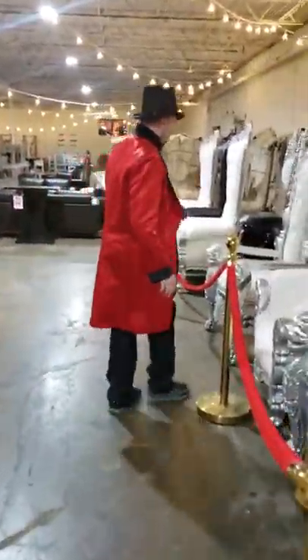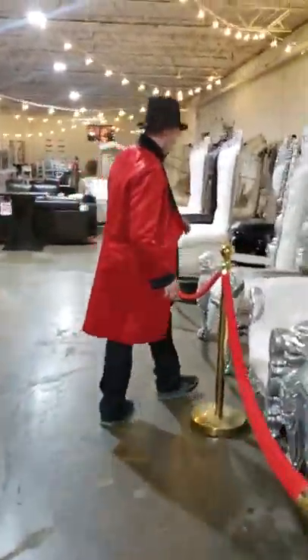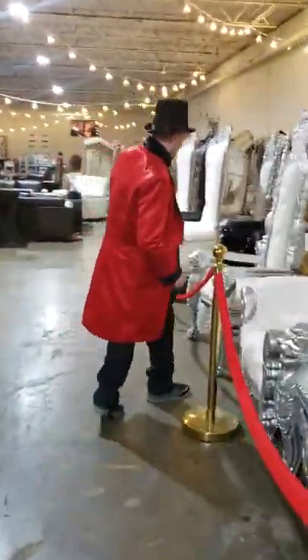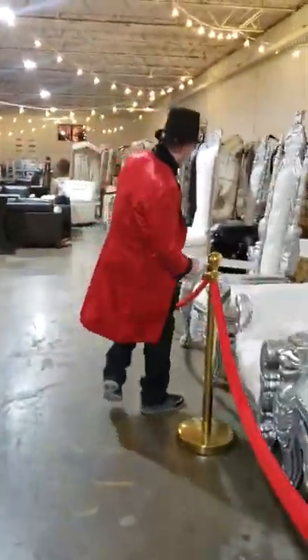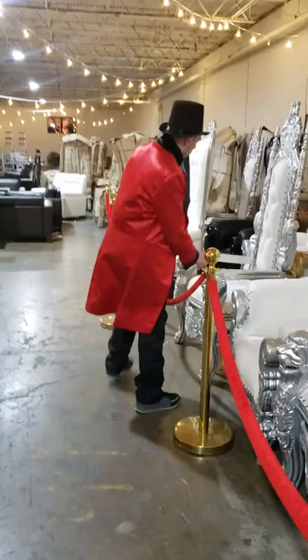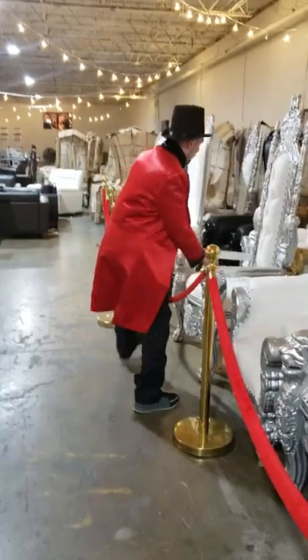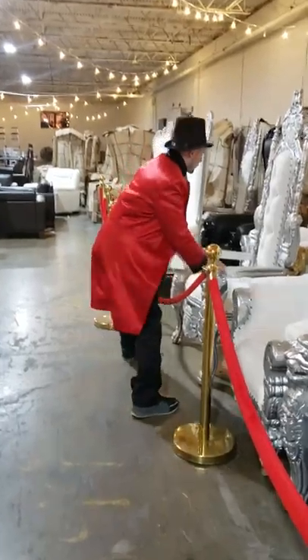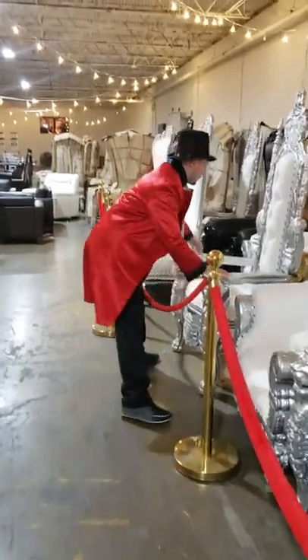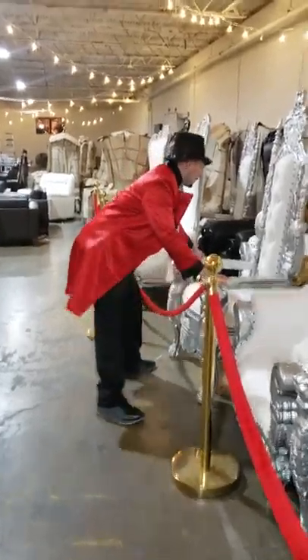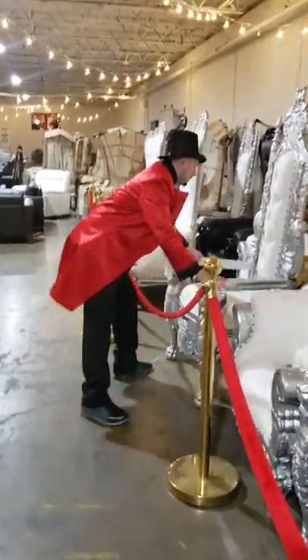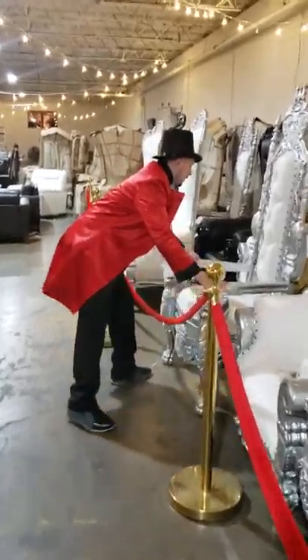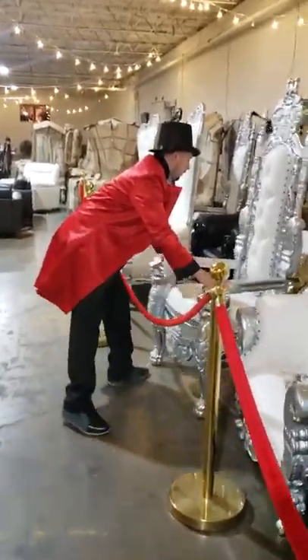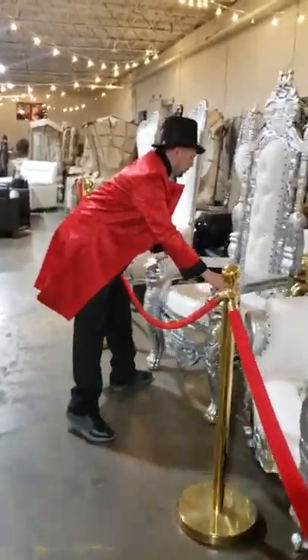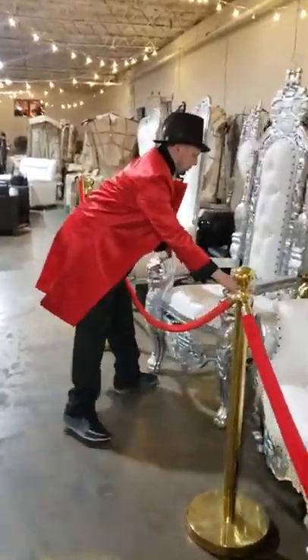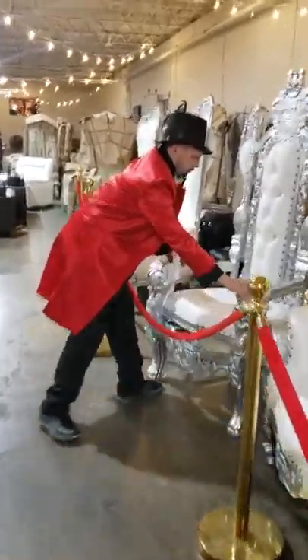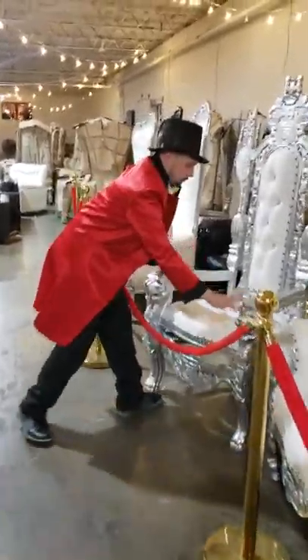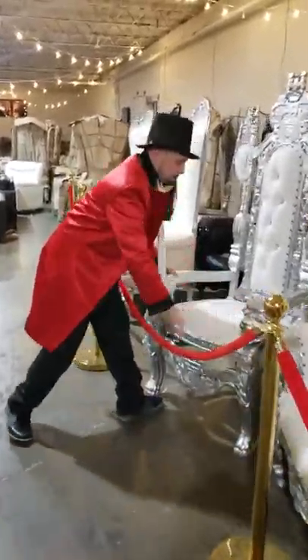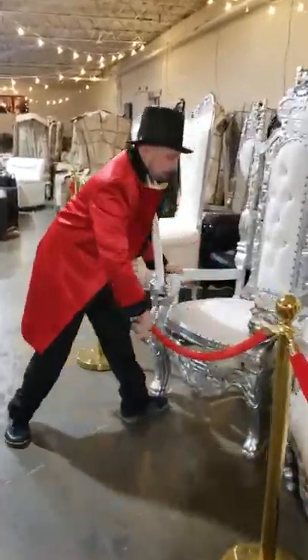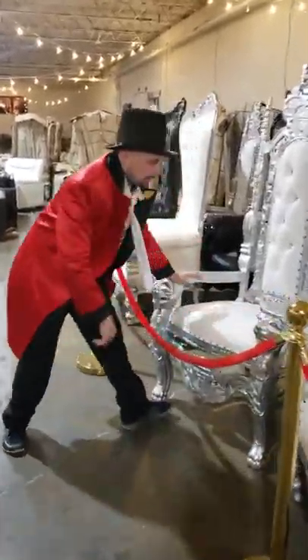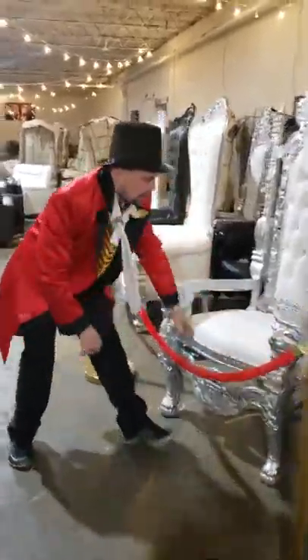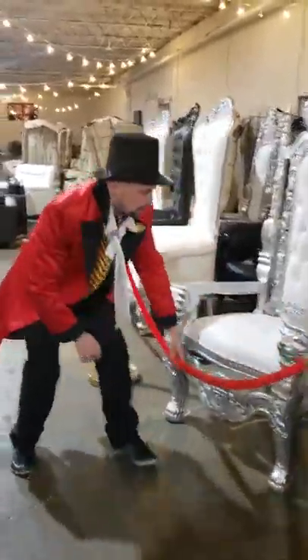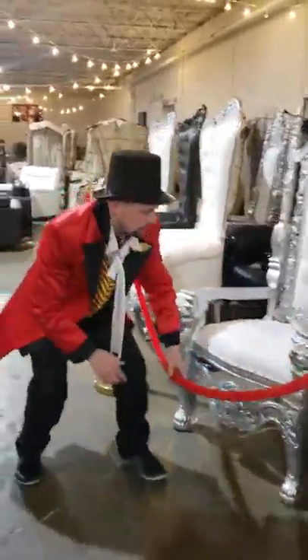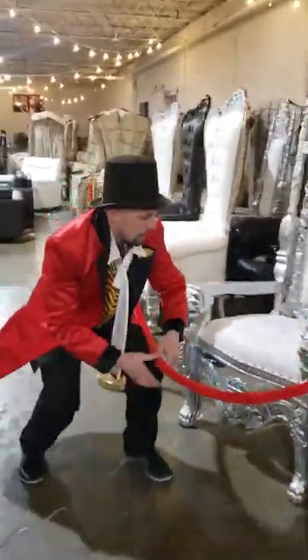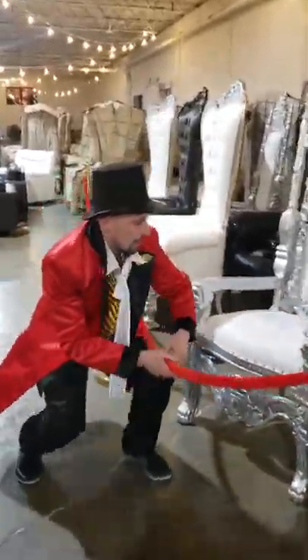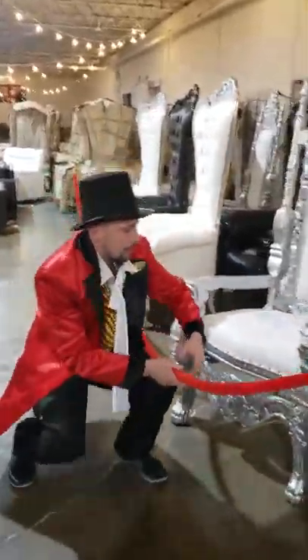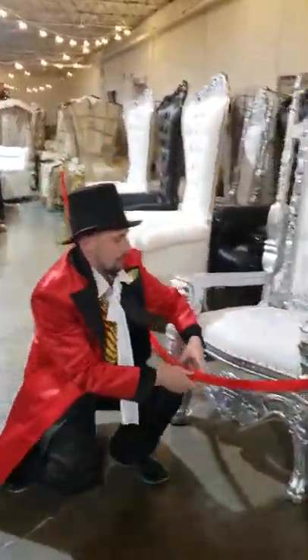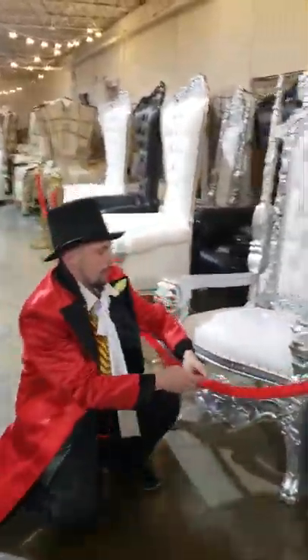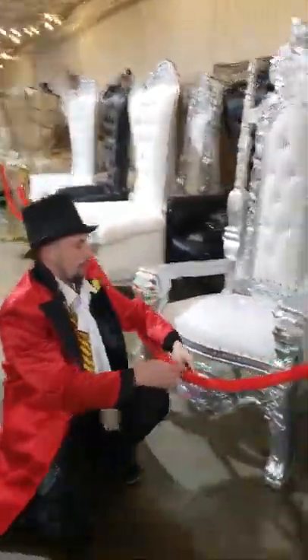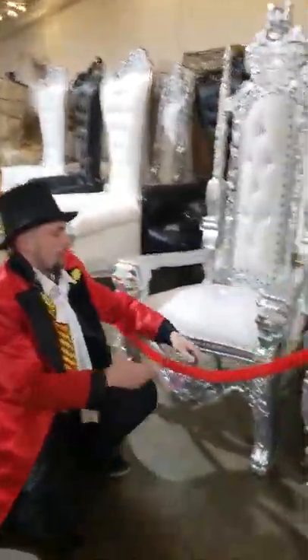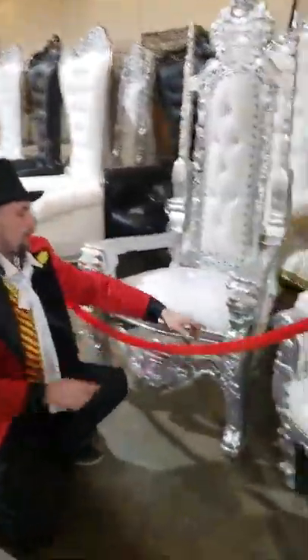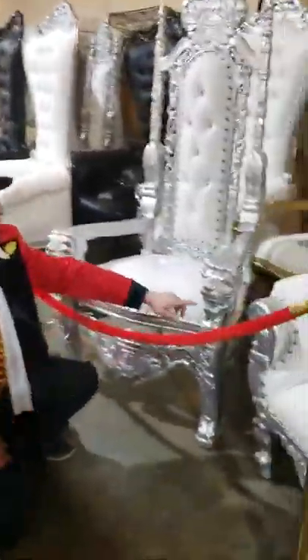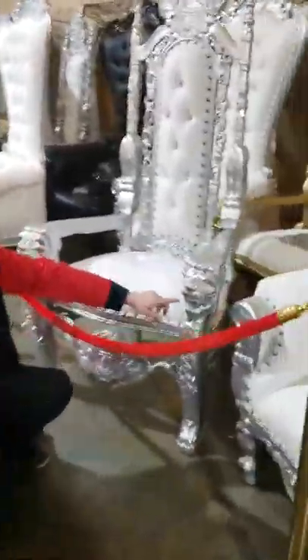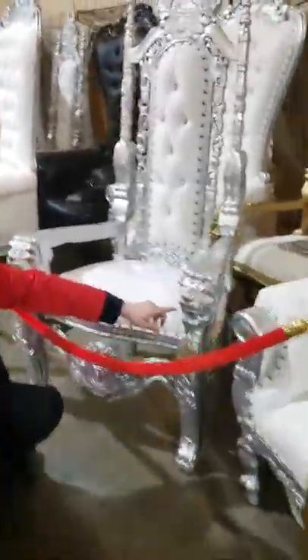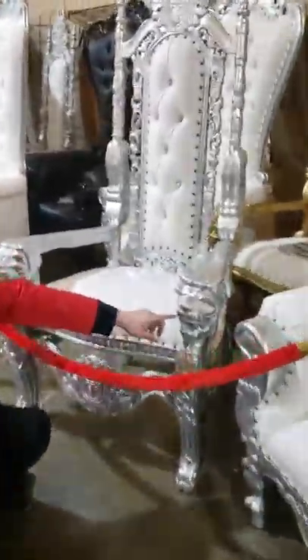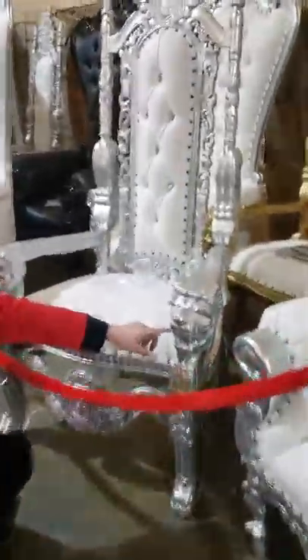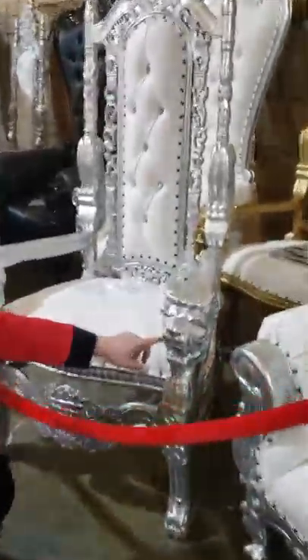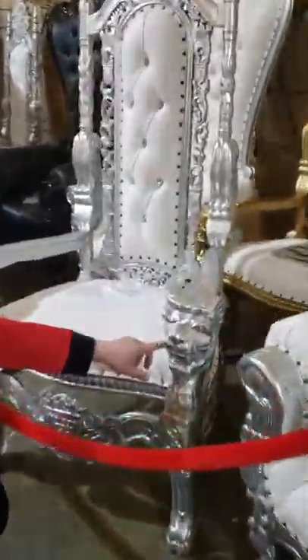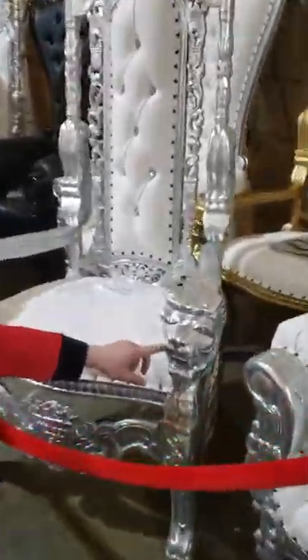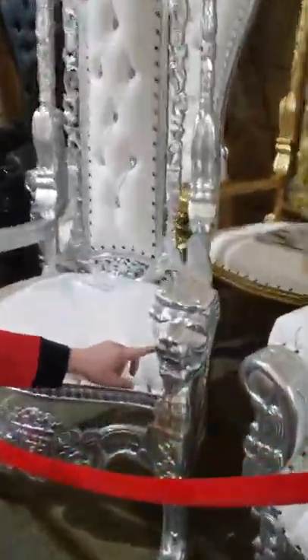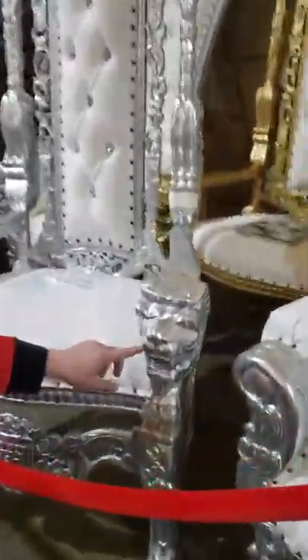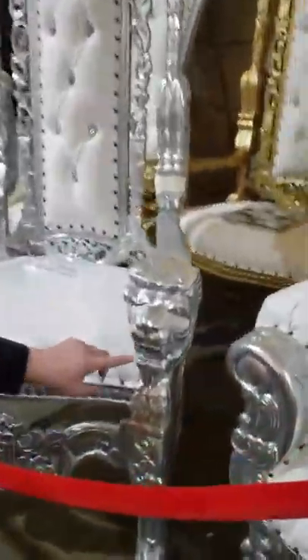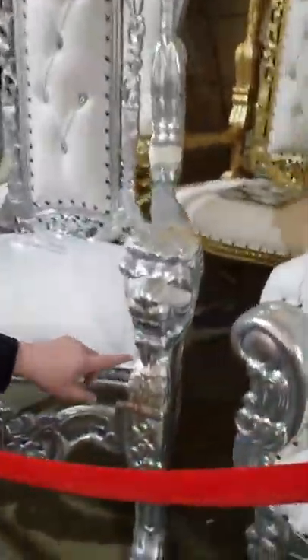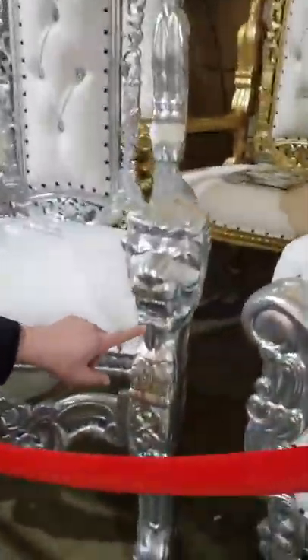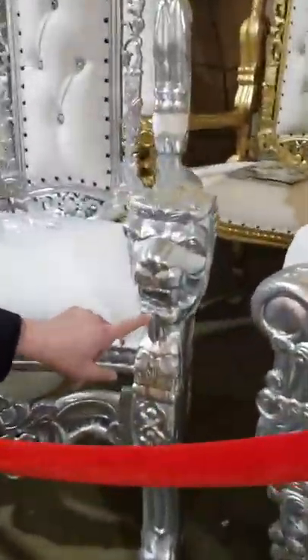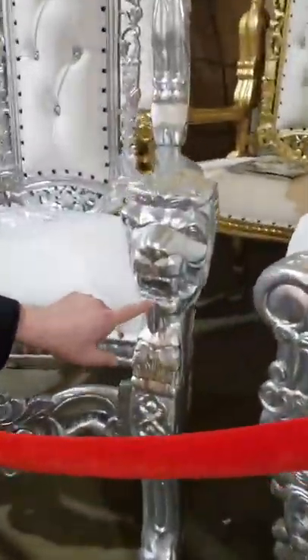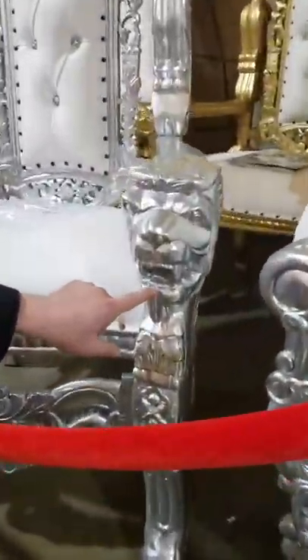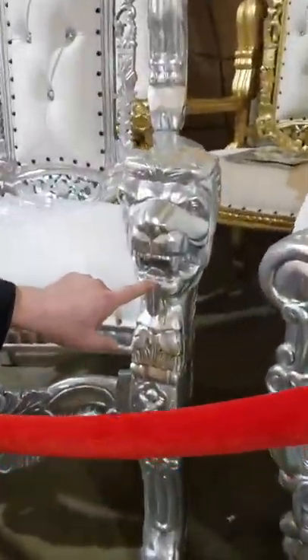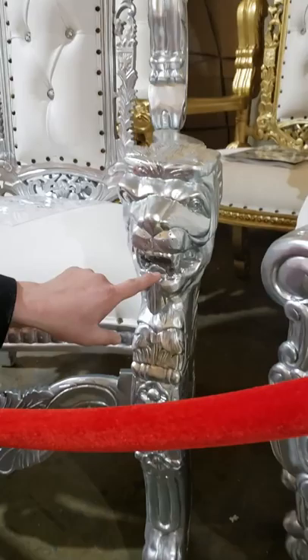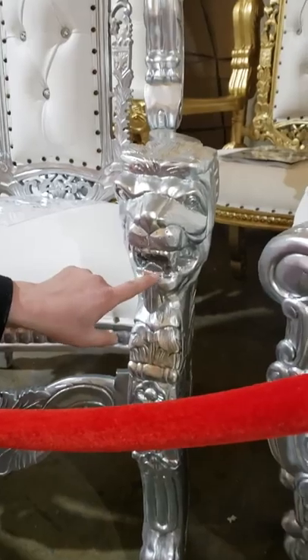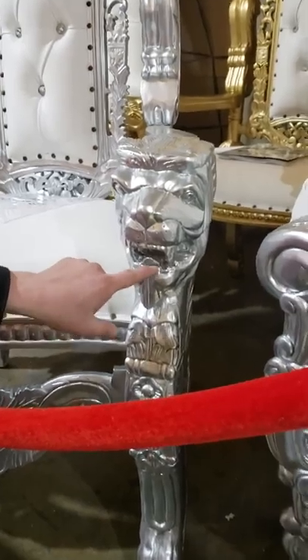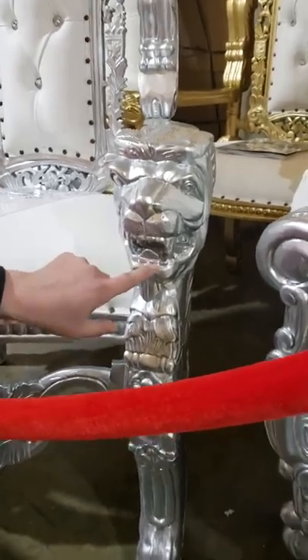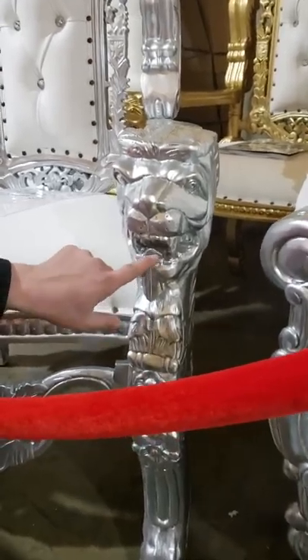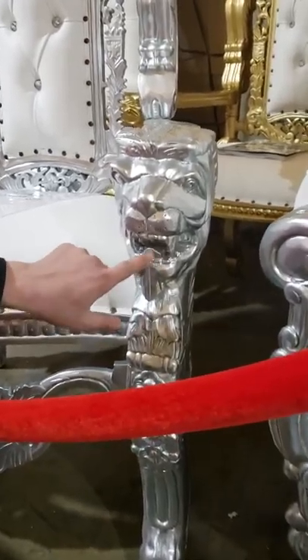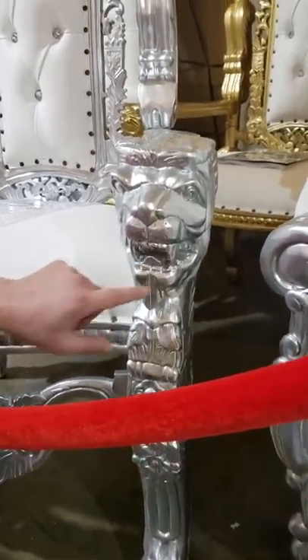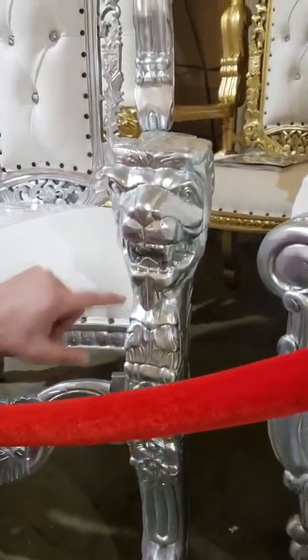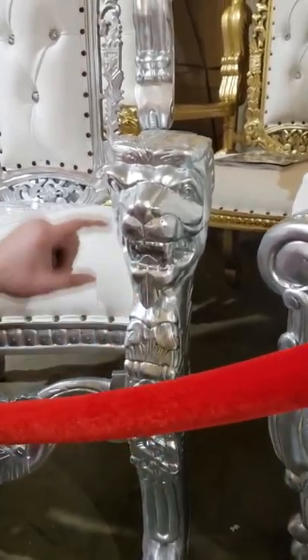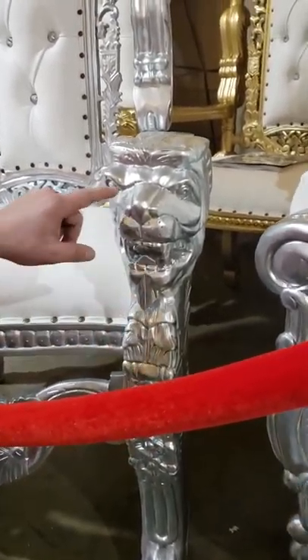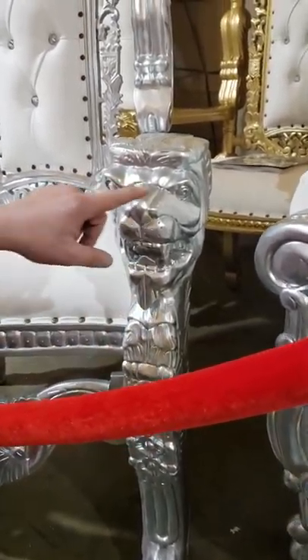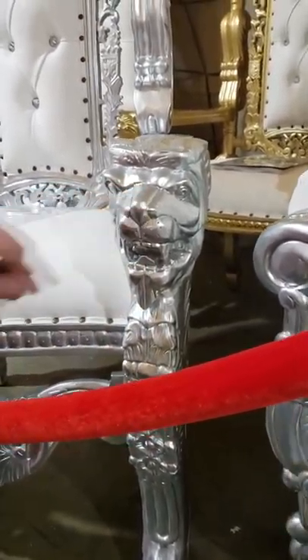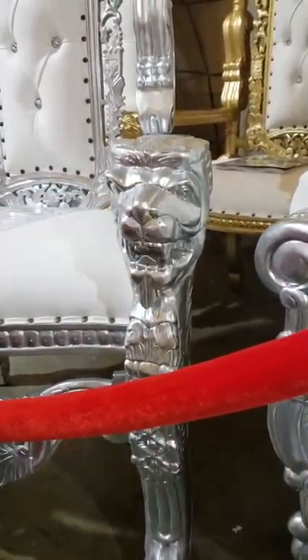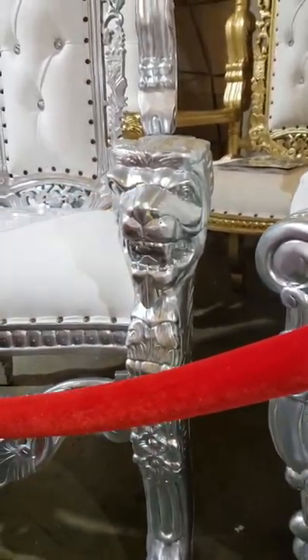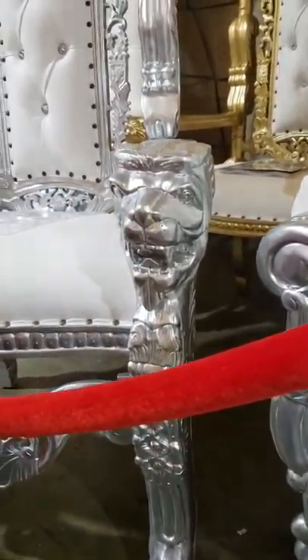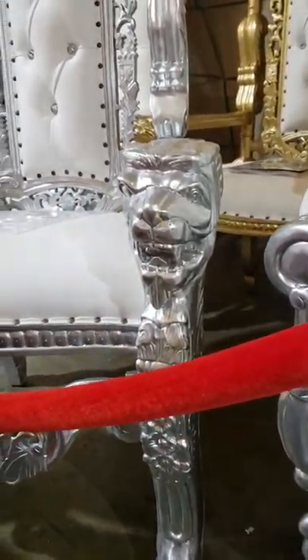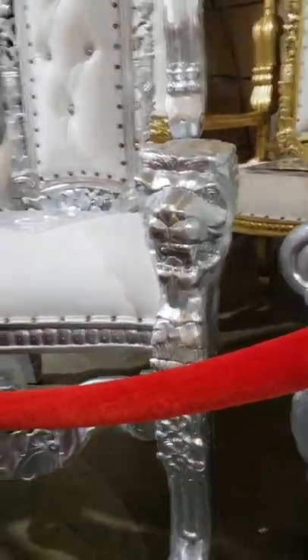Check out the details. Check out the detail on the lion head — you can even see the teeth. Look at the teeth. It's got a tongue in it. That's how pretty it is — eyeballs and everything.